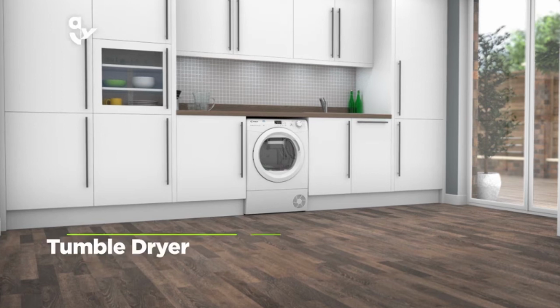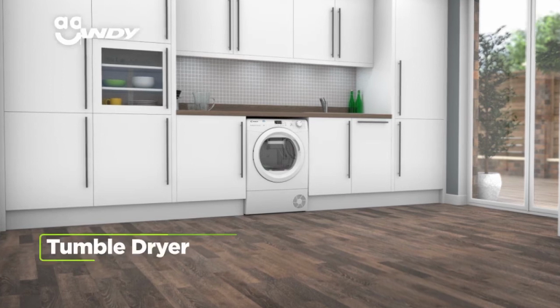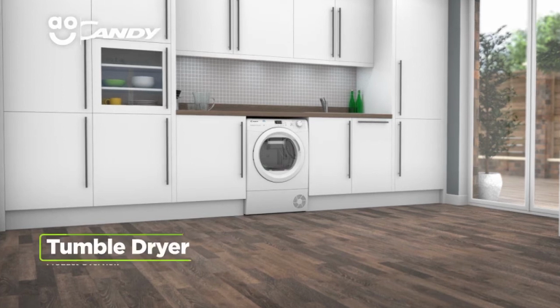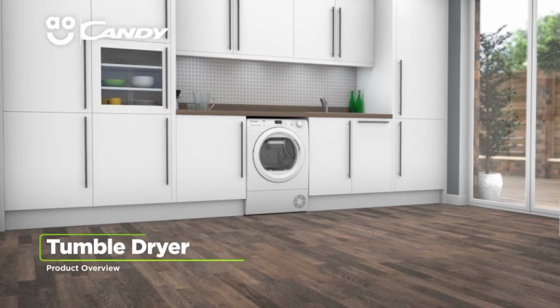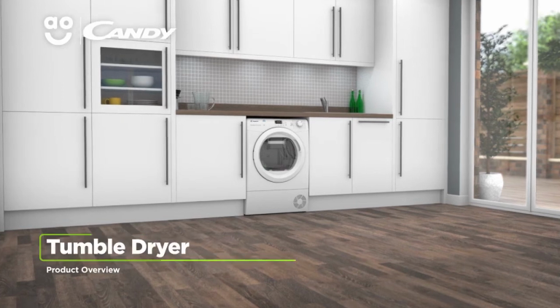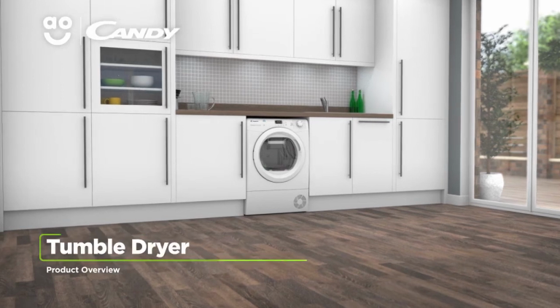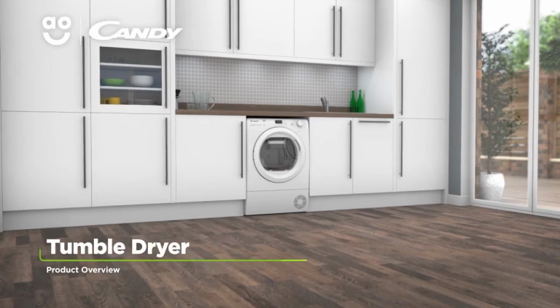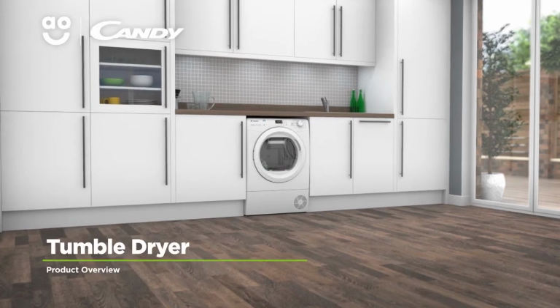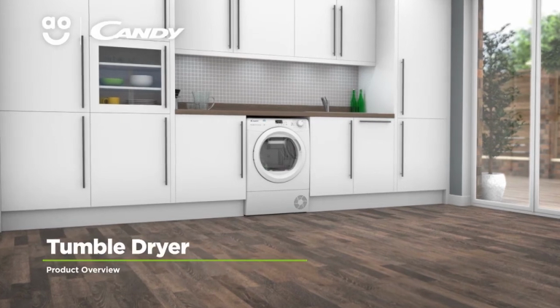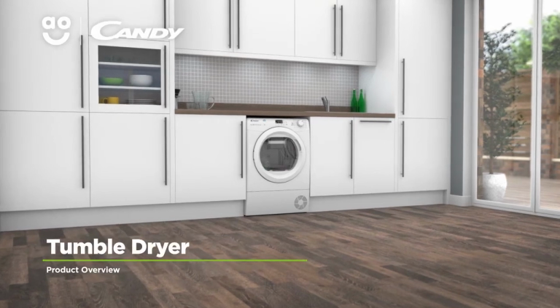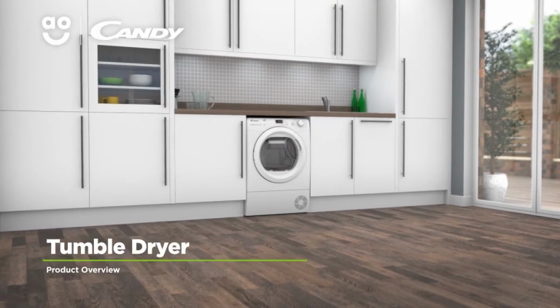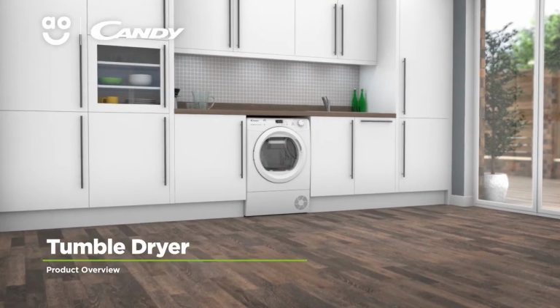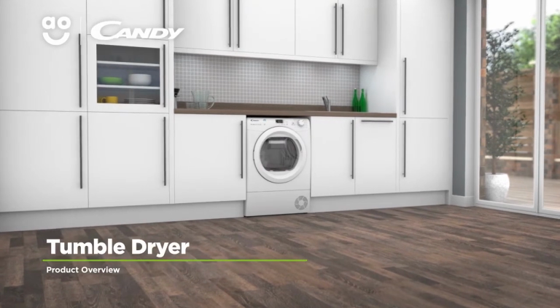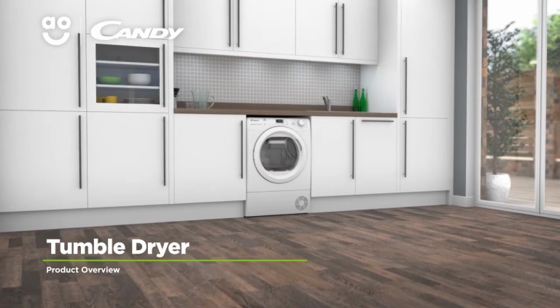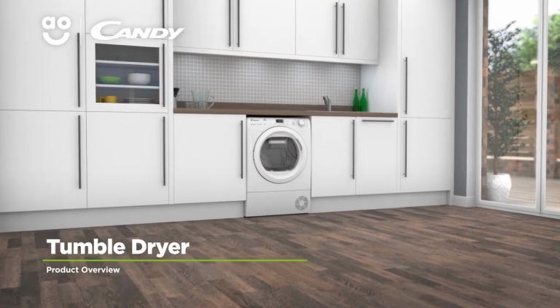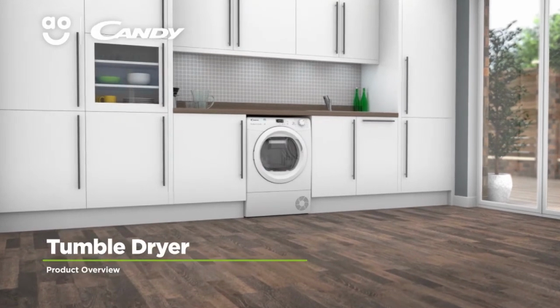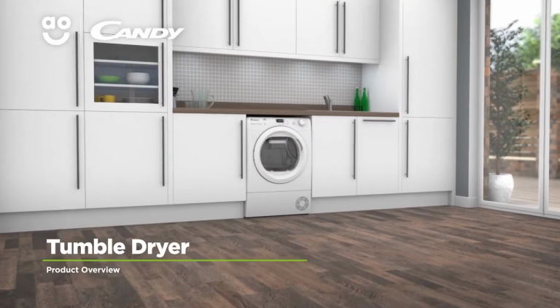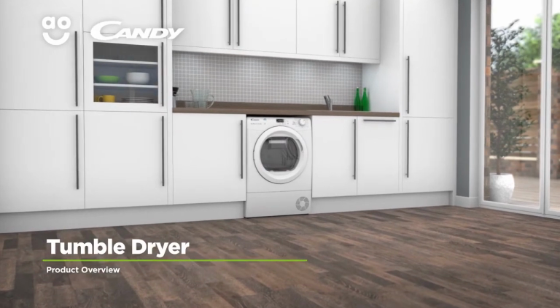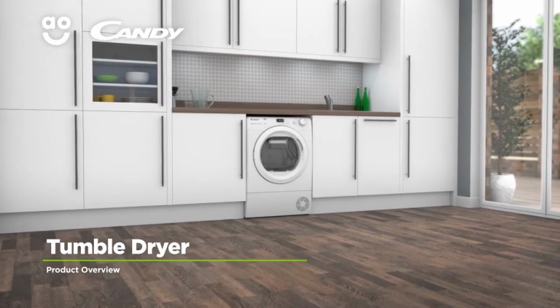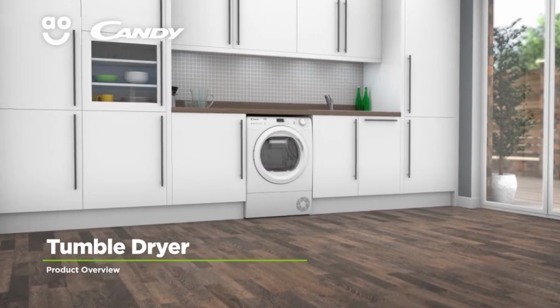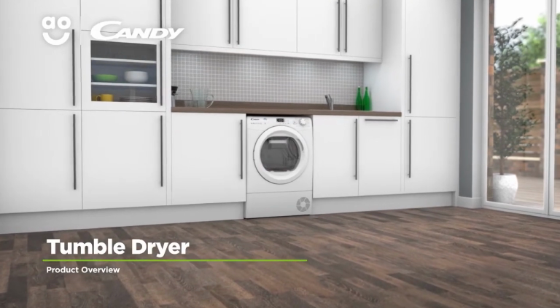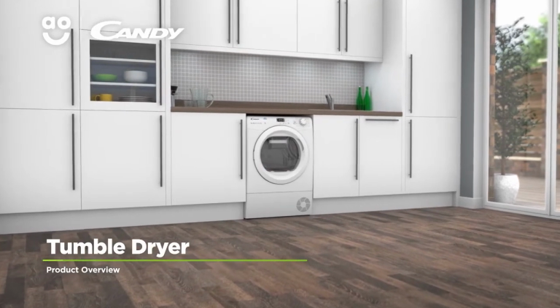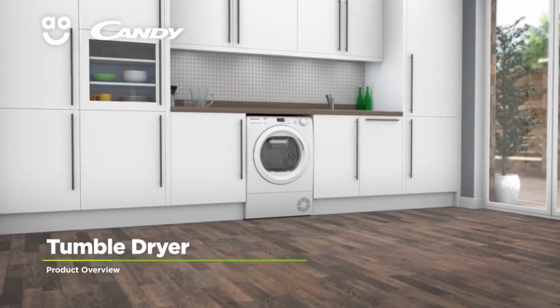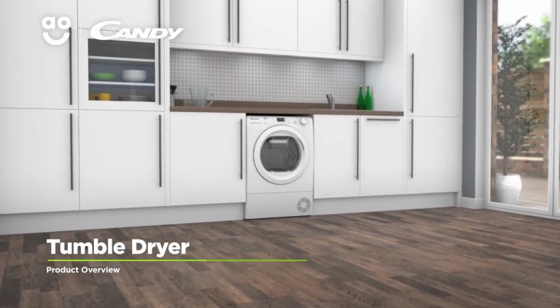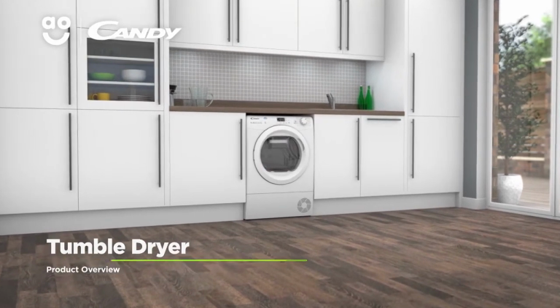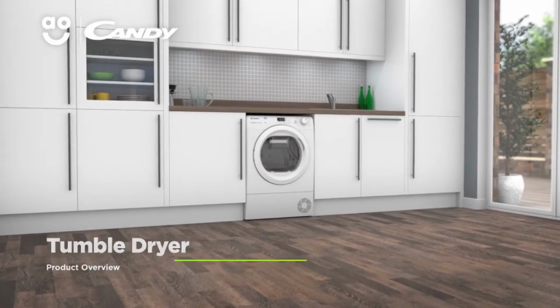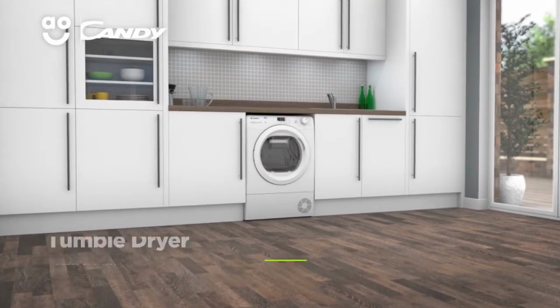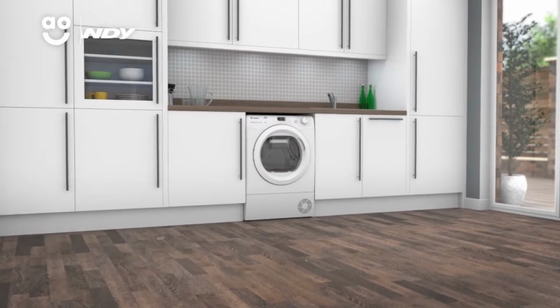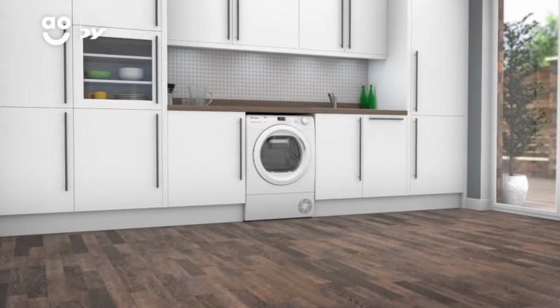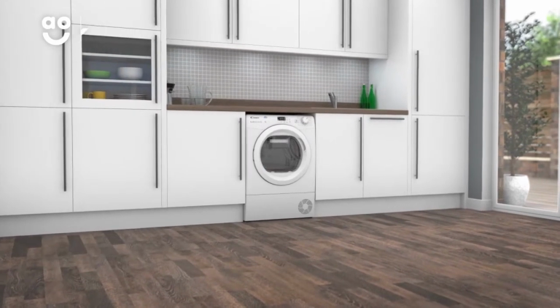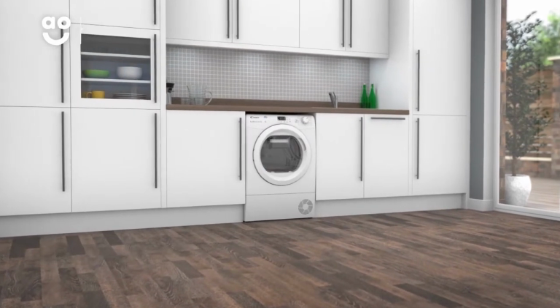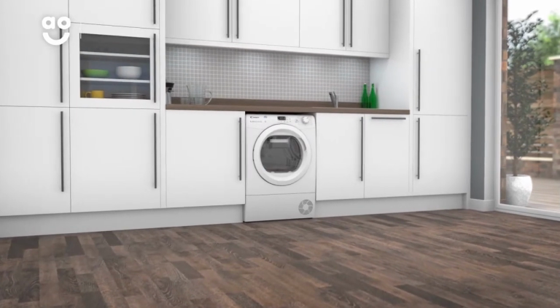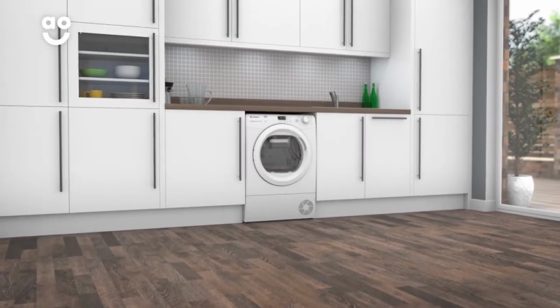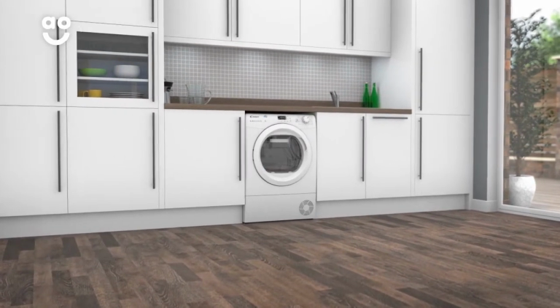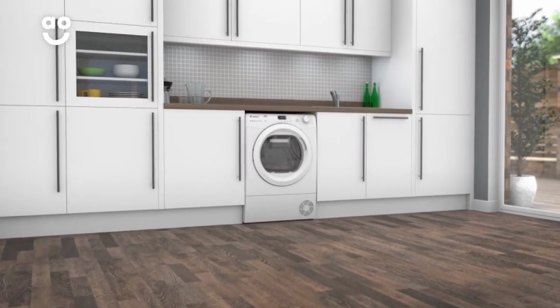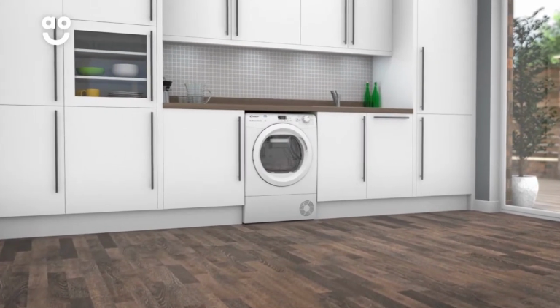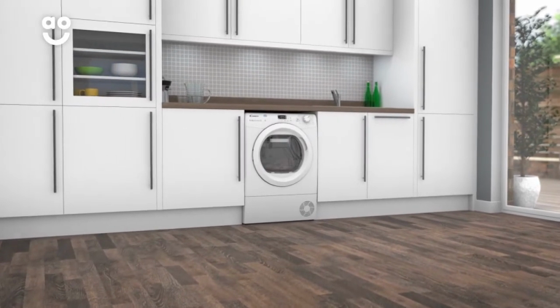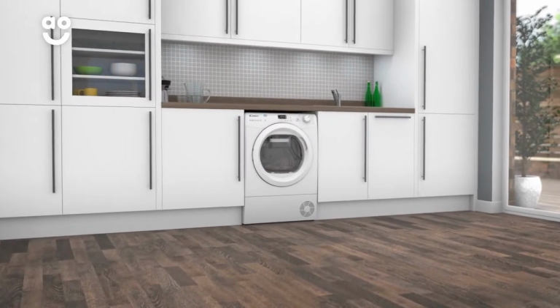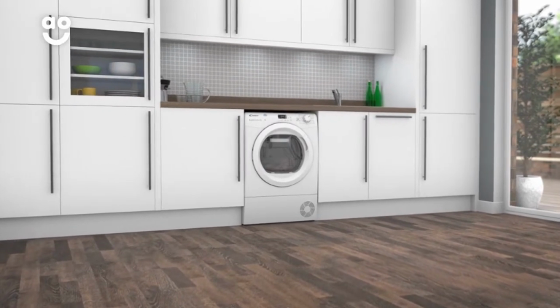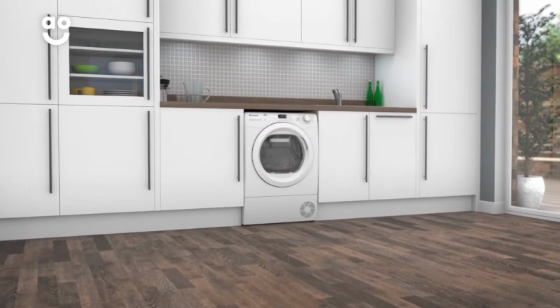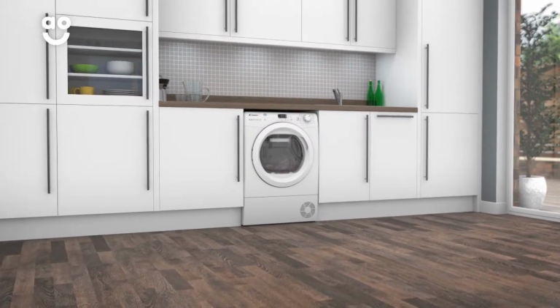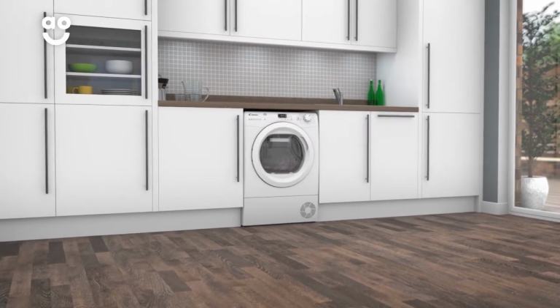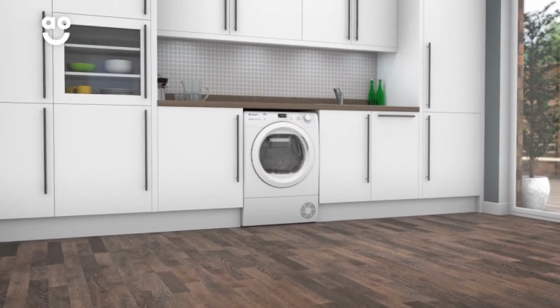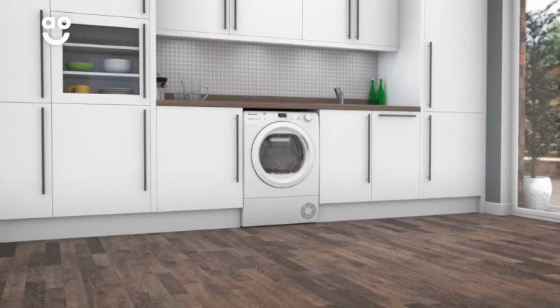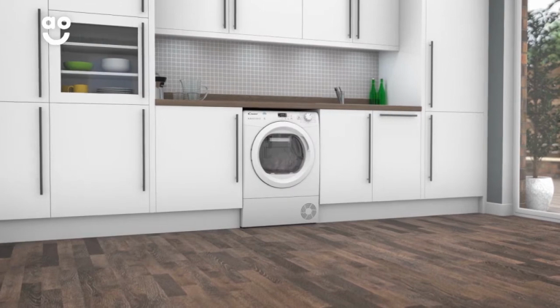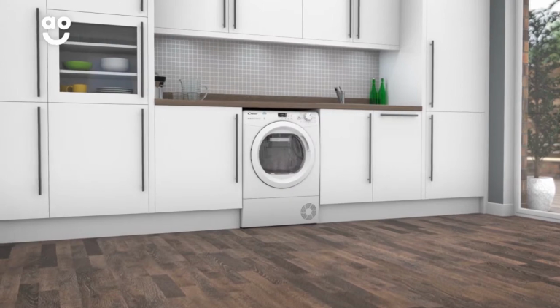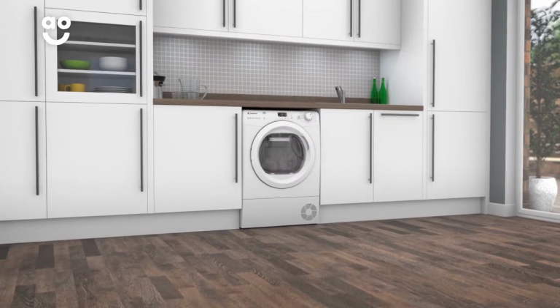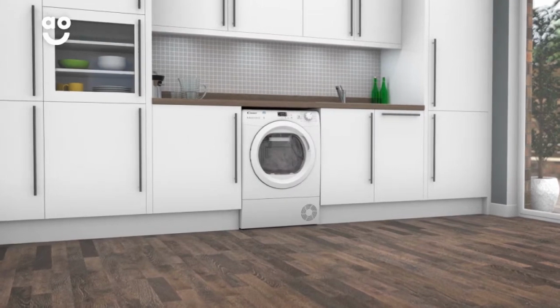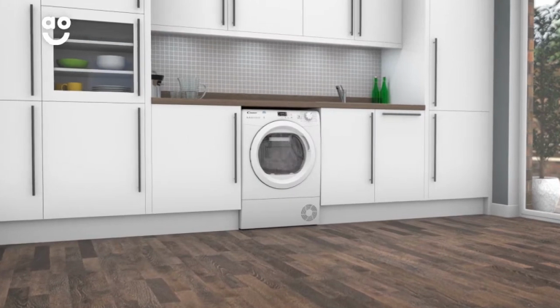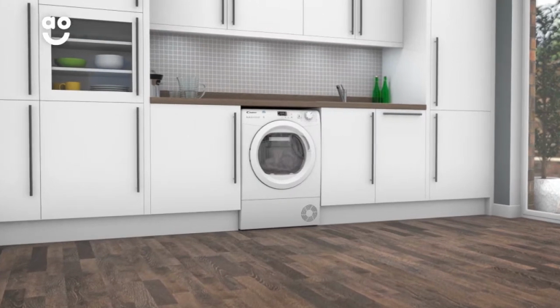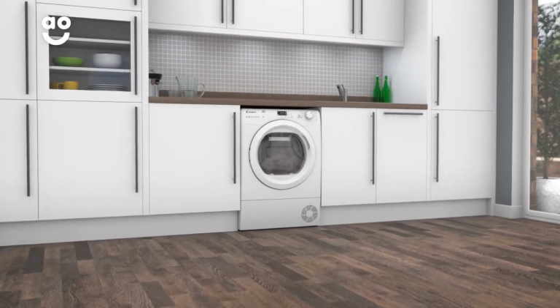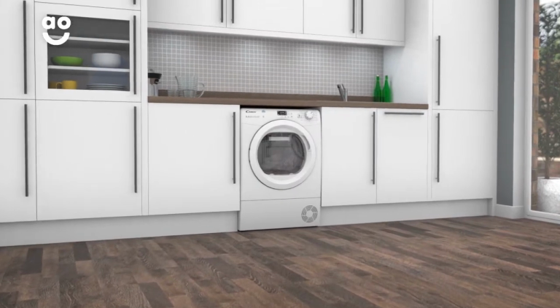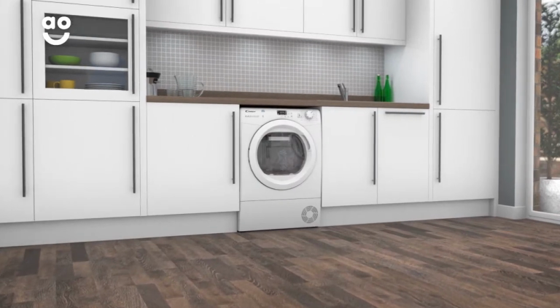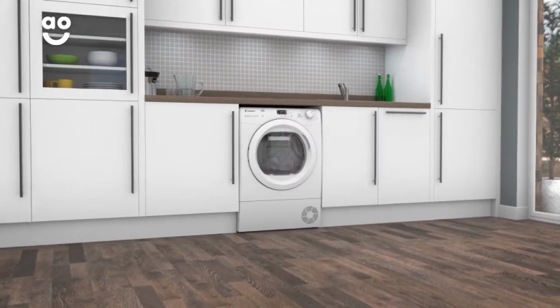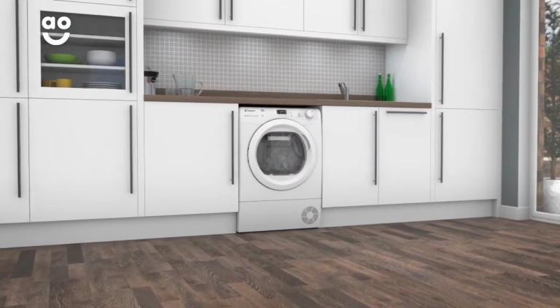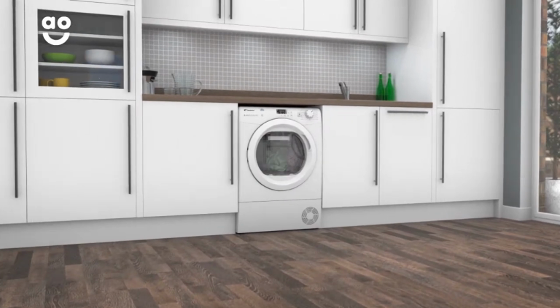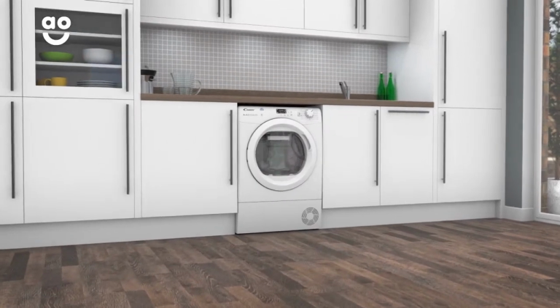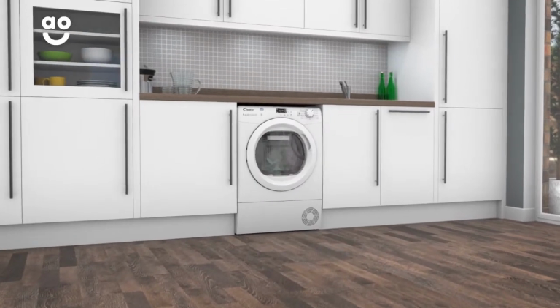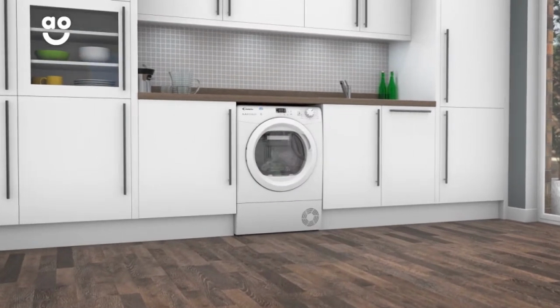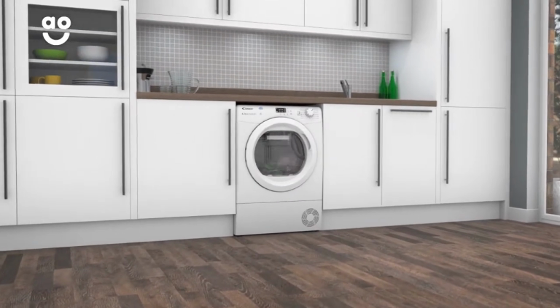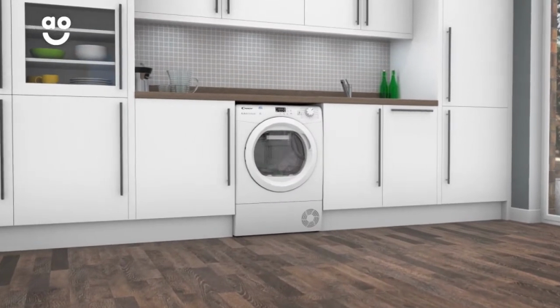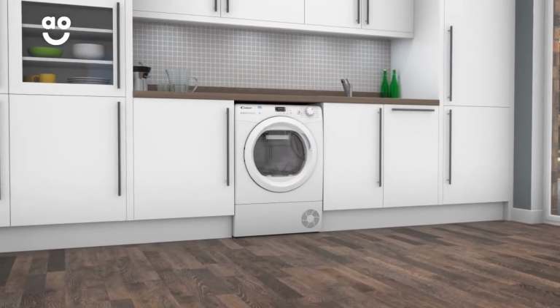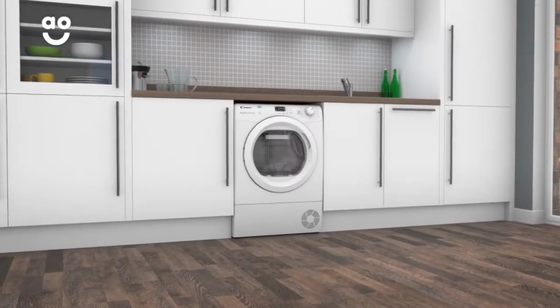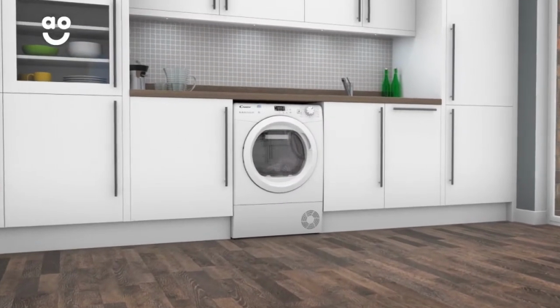Make laundry days effortless with this energy efficient heat pump tumble dryer from Kandy, which has clever features to take care of your clothes.